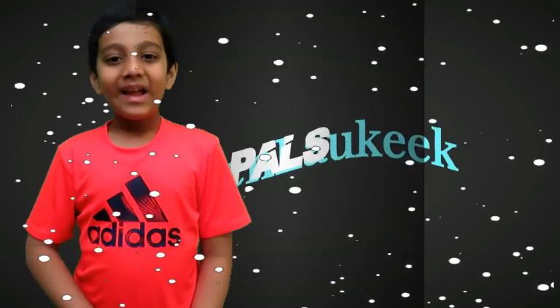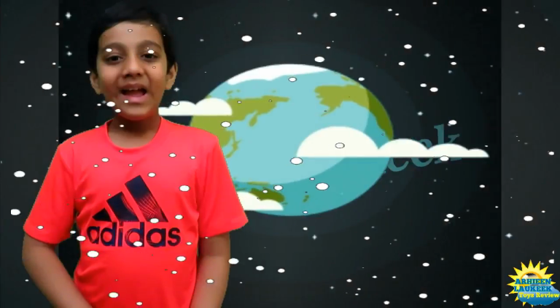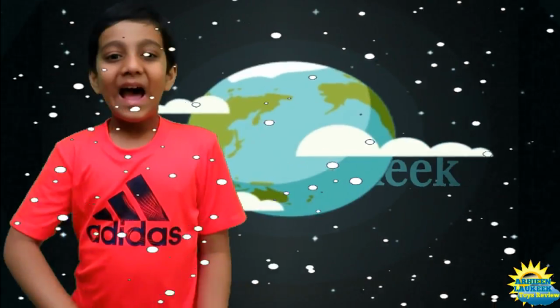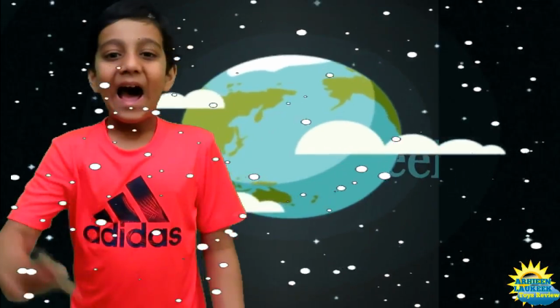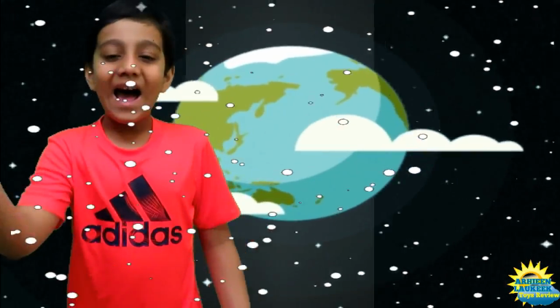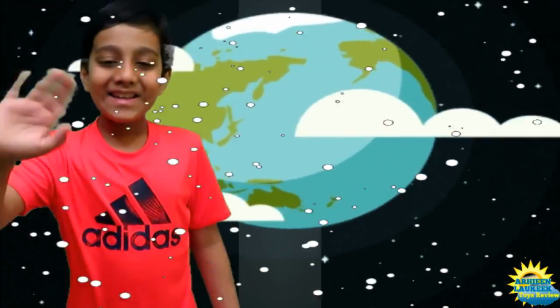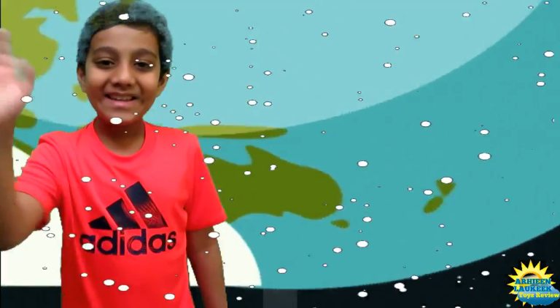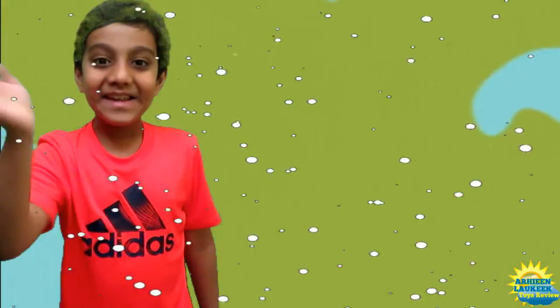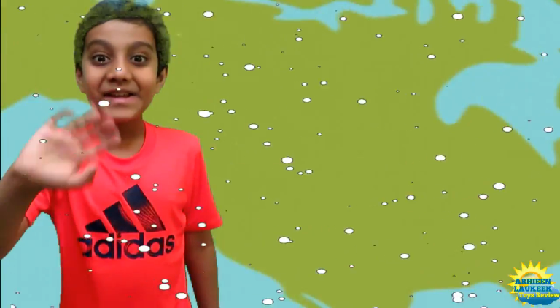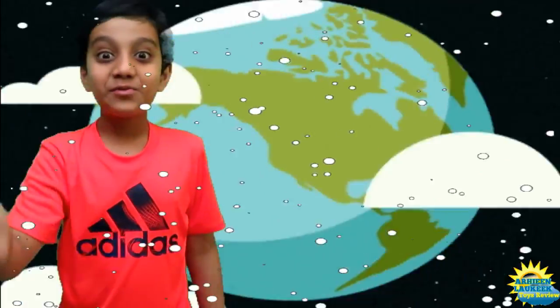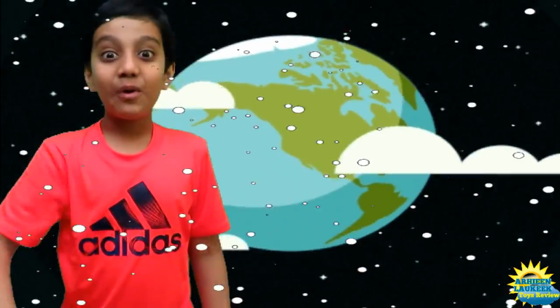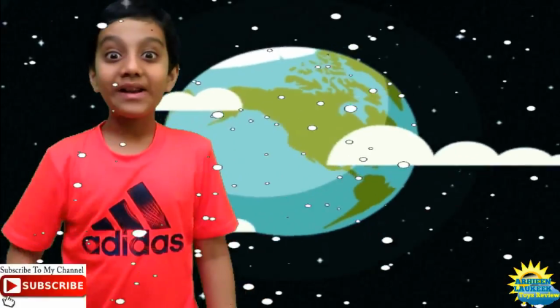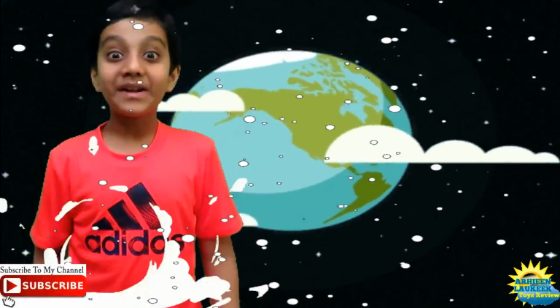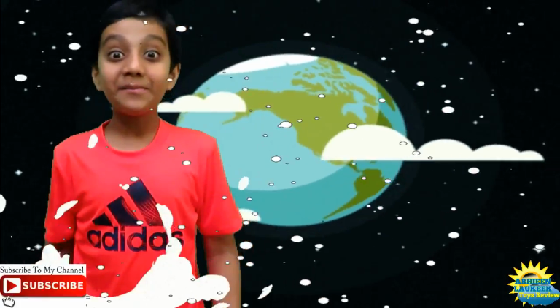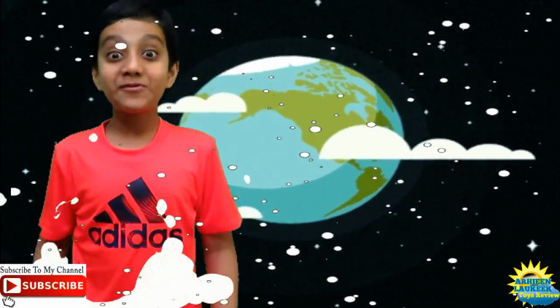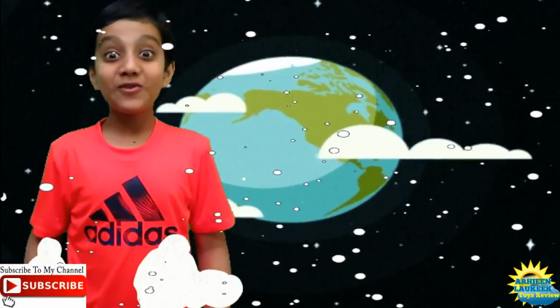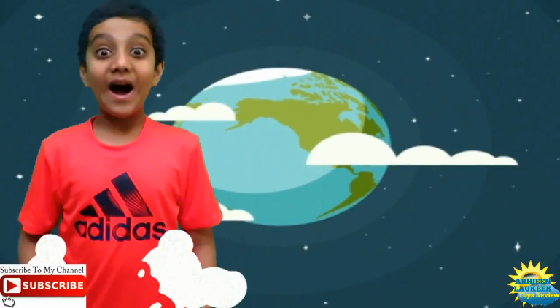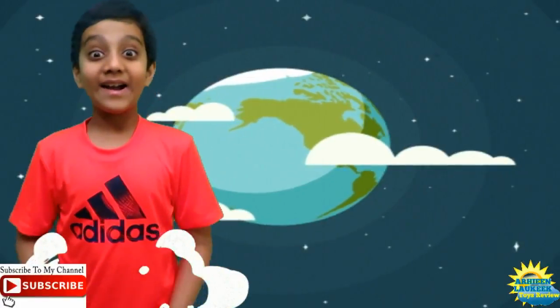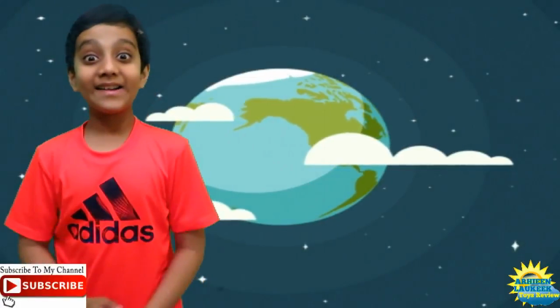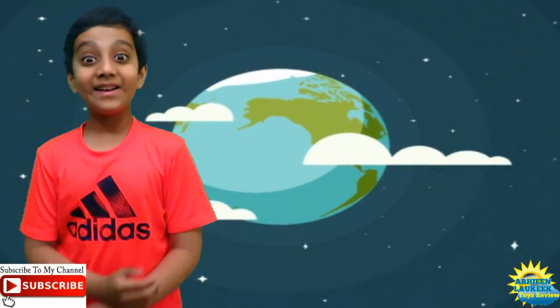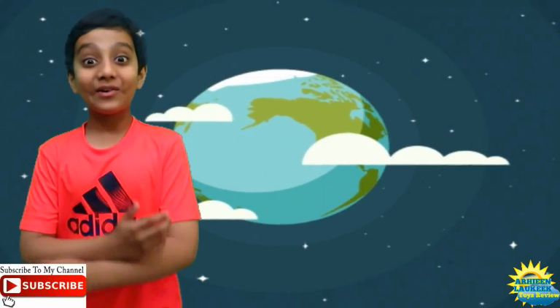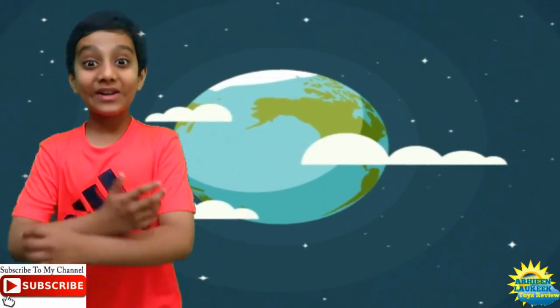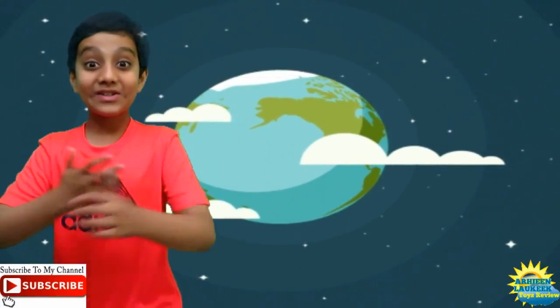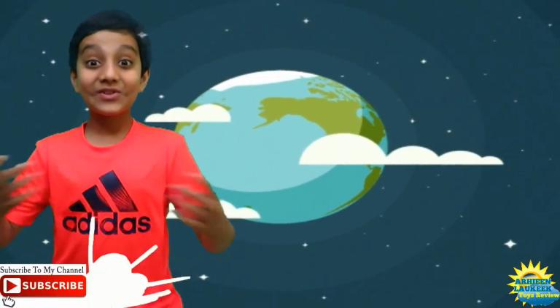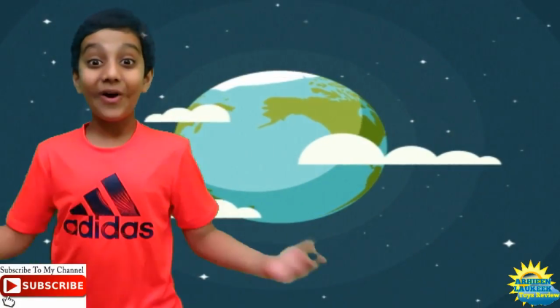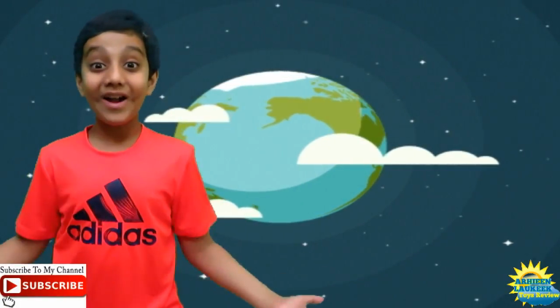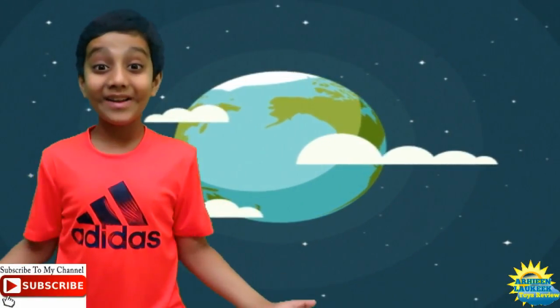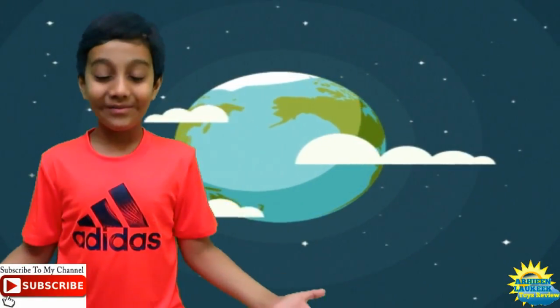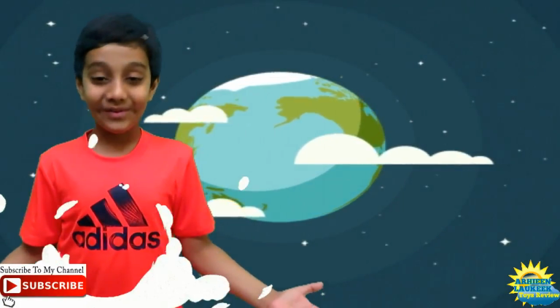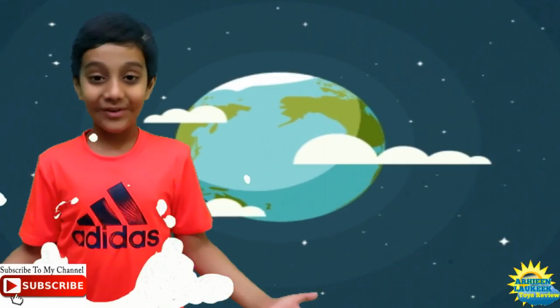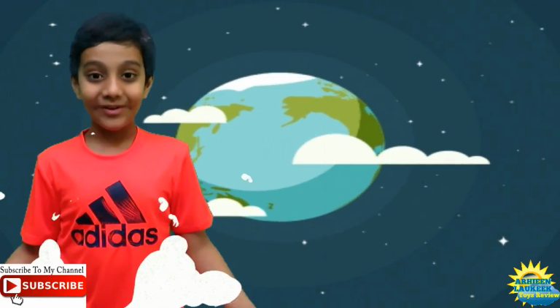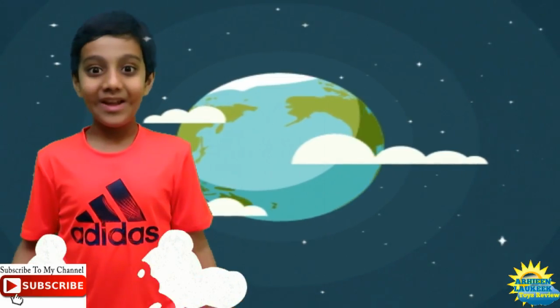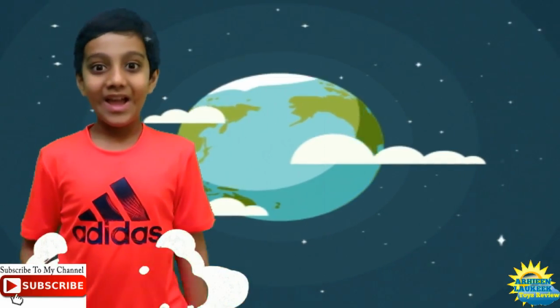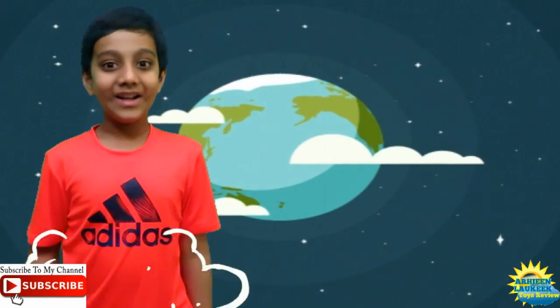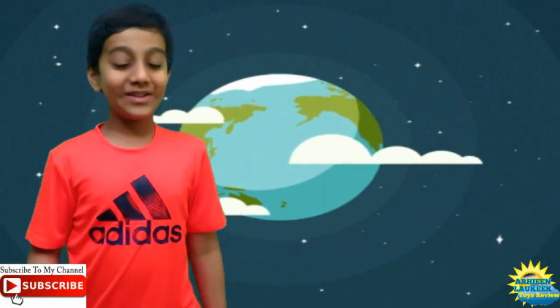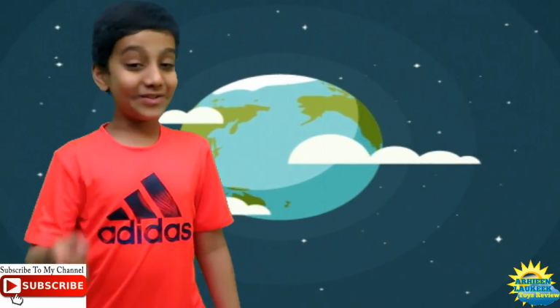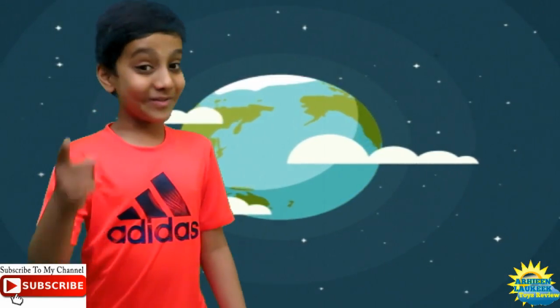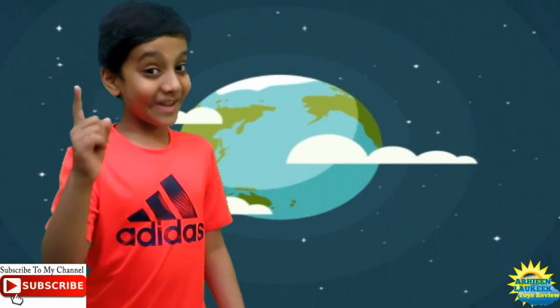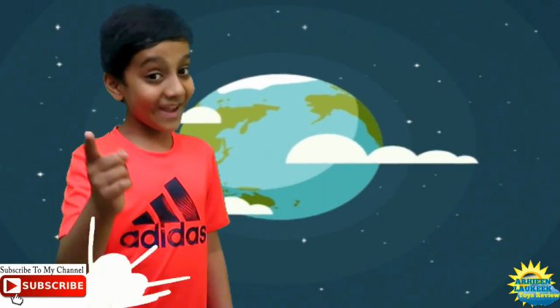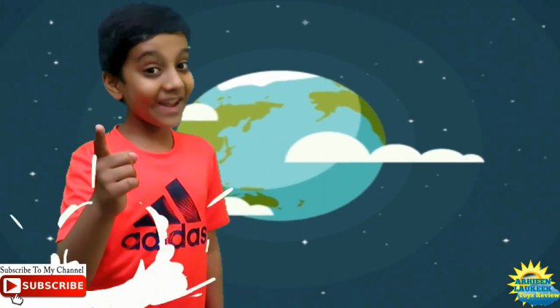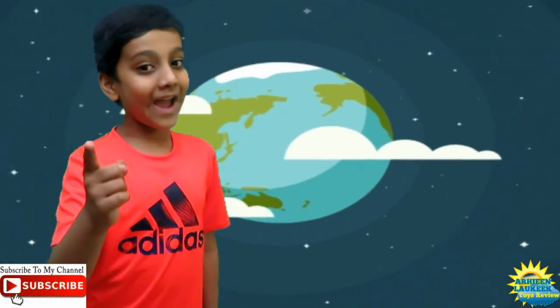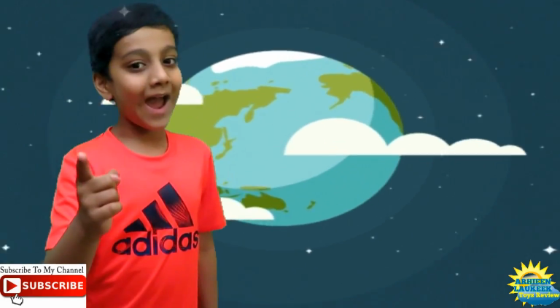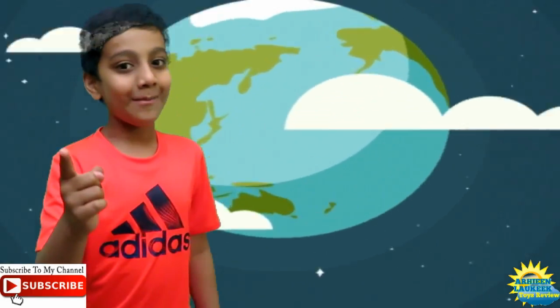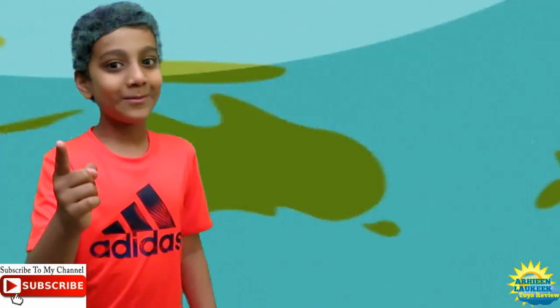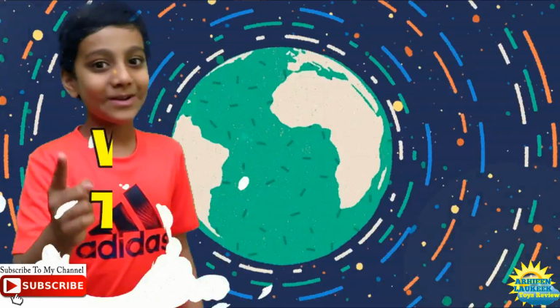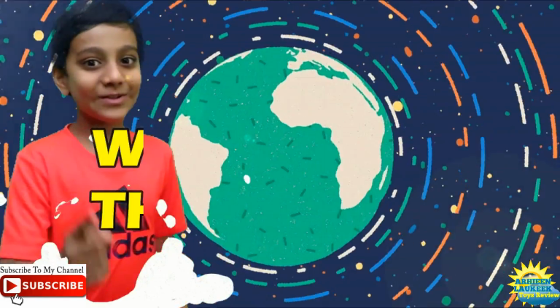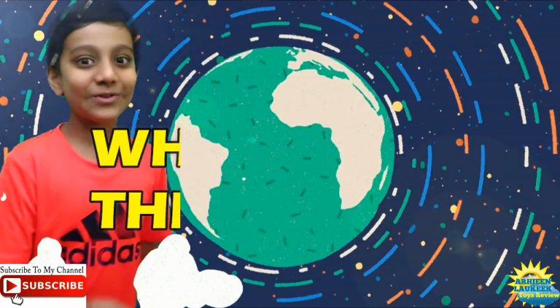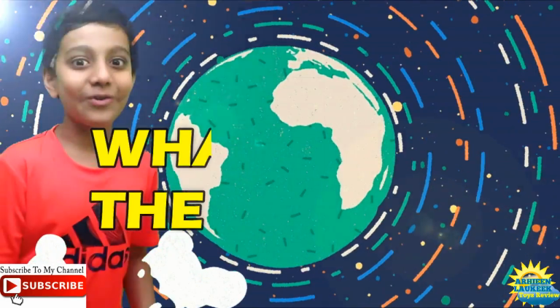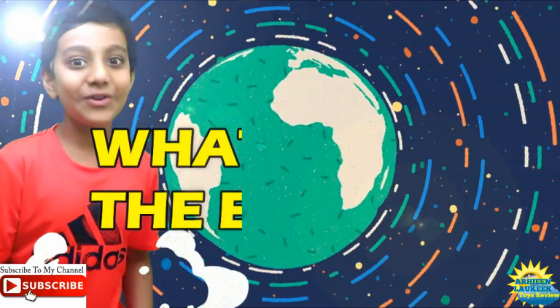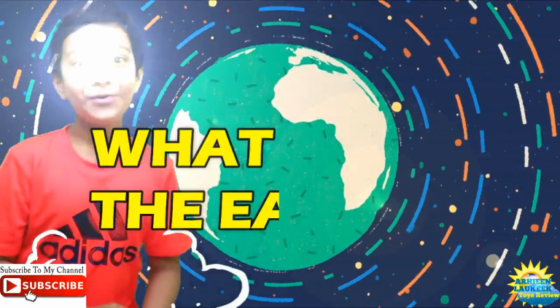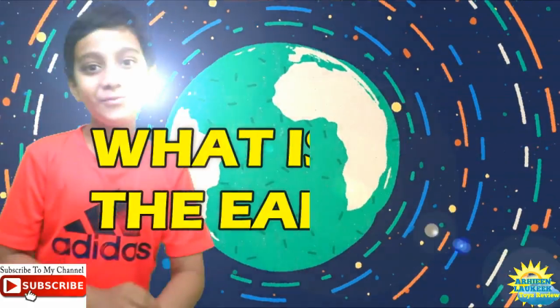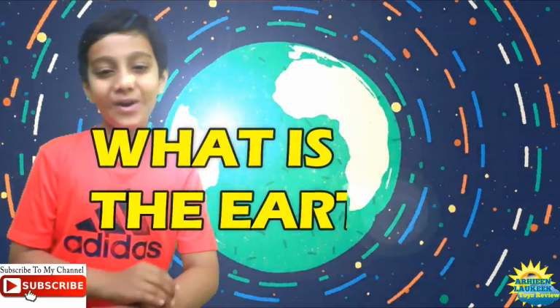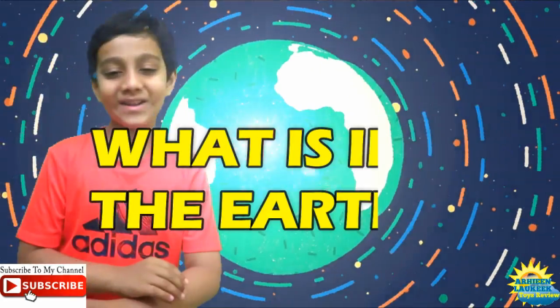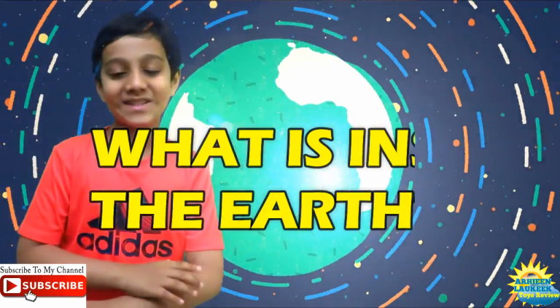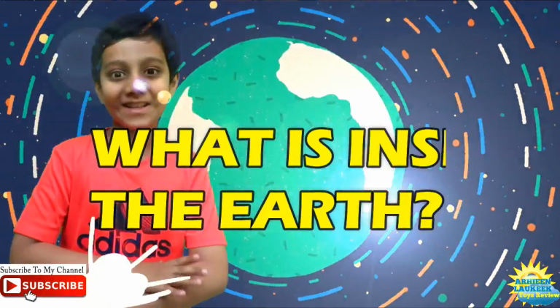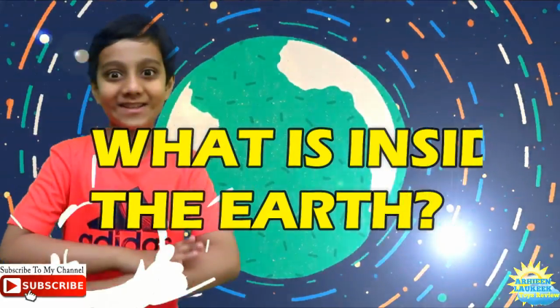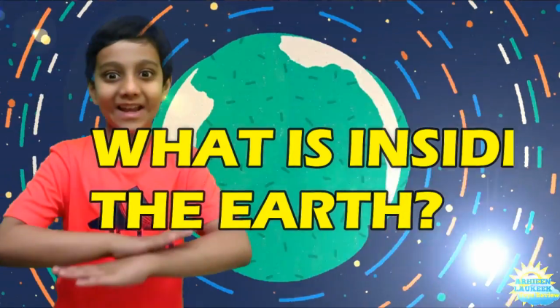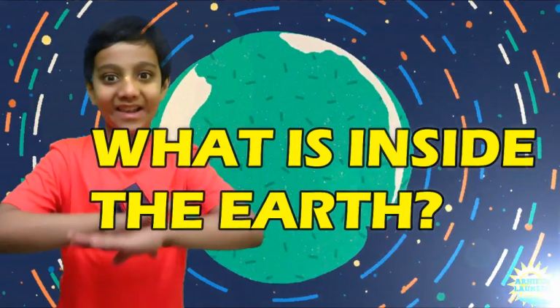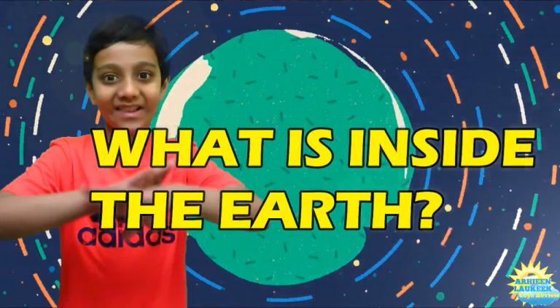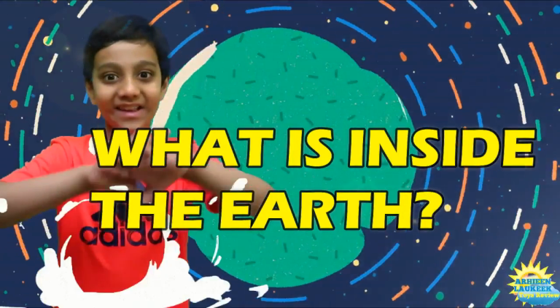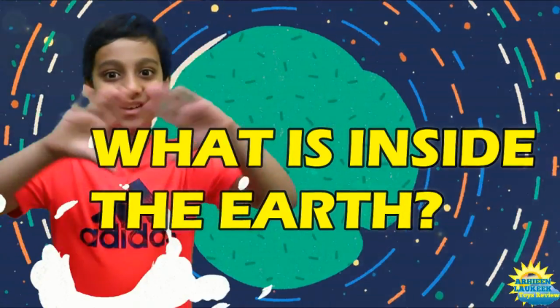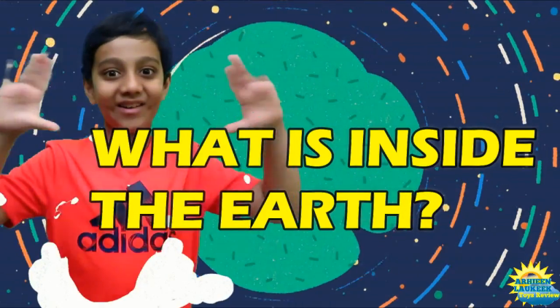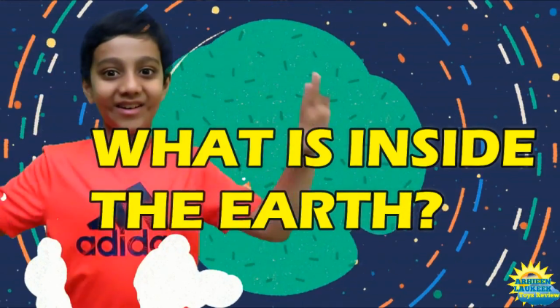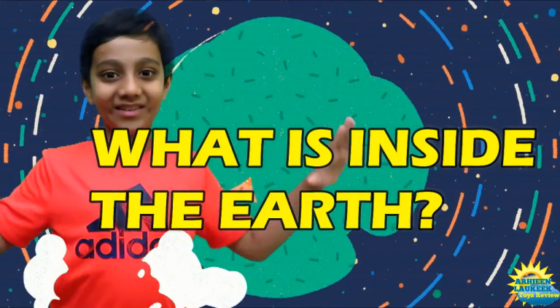Hi kids! Welcome to our E-logic Story View. And today, I am going to show you what's inside the Earth.